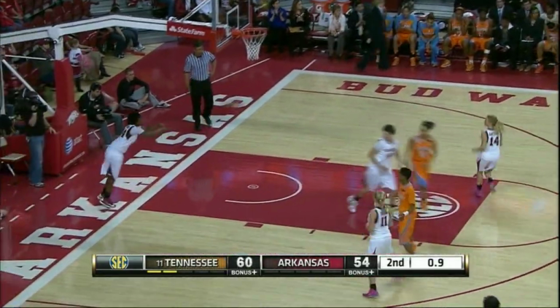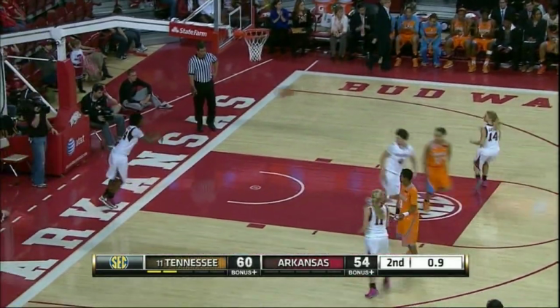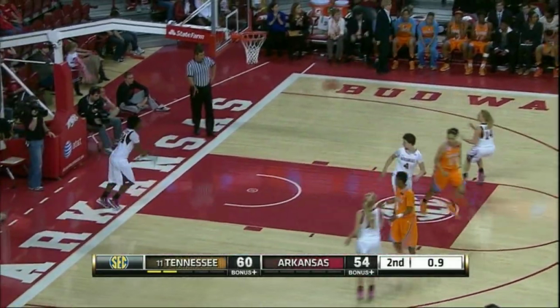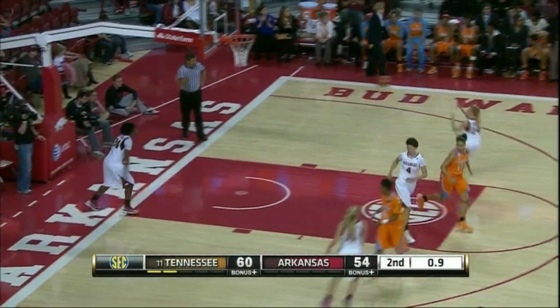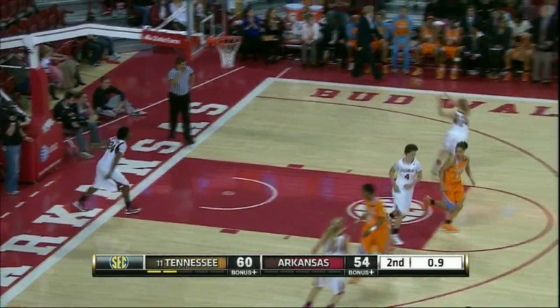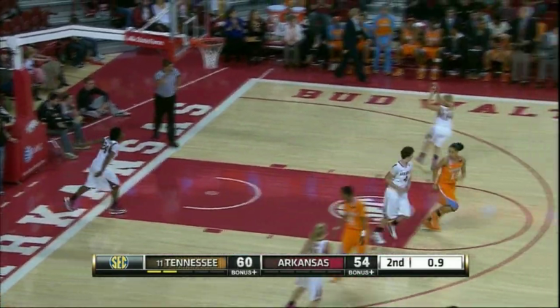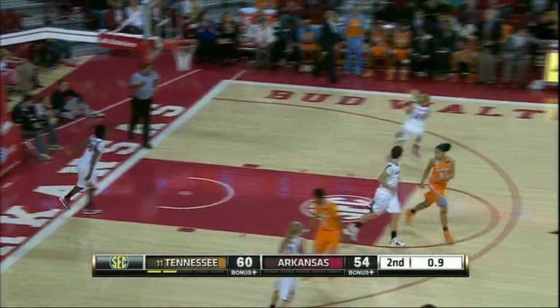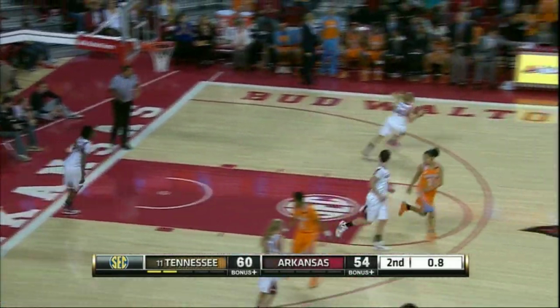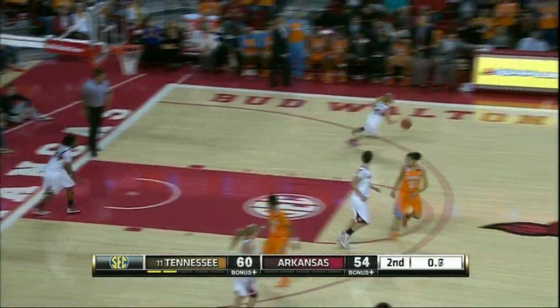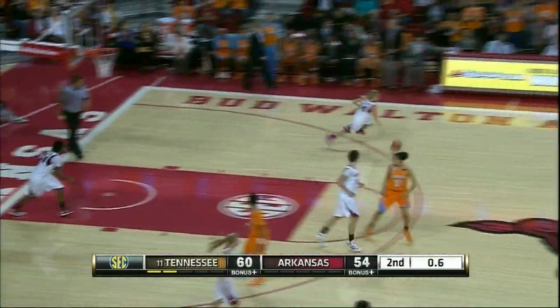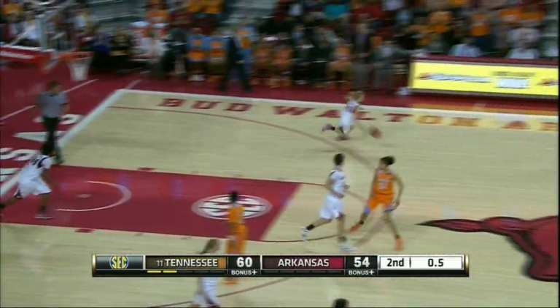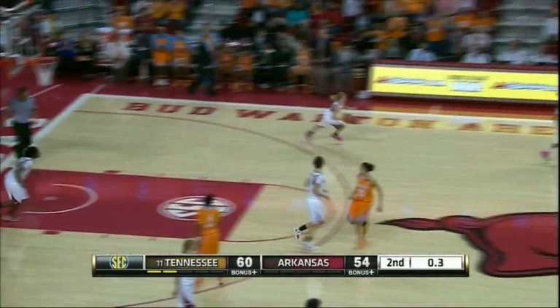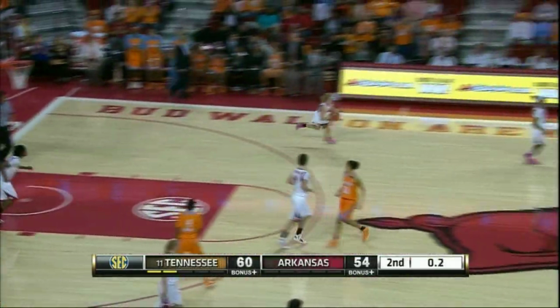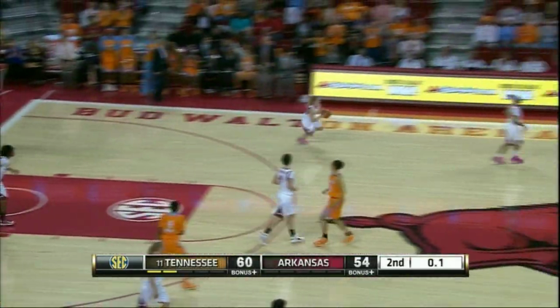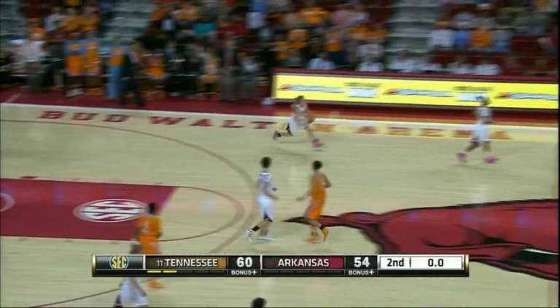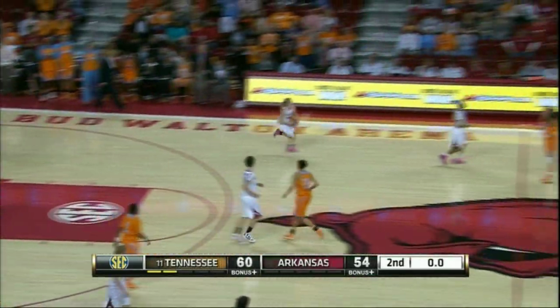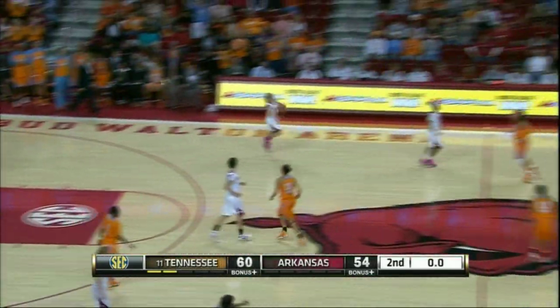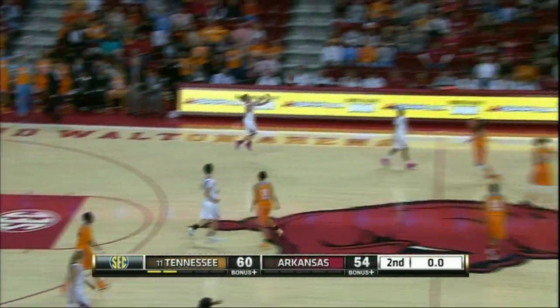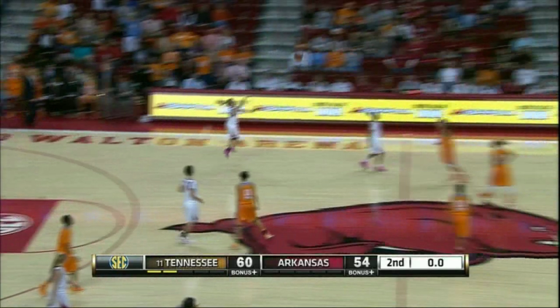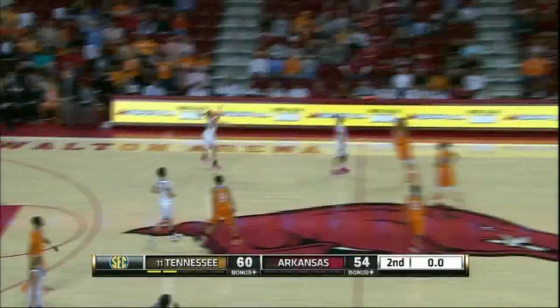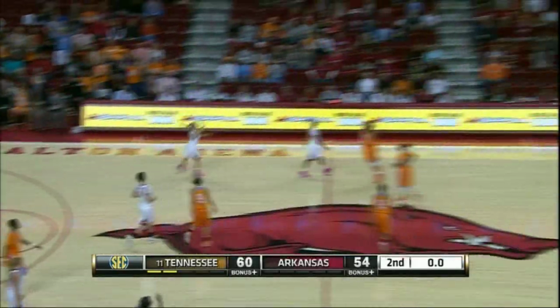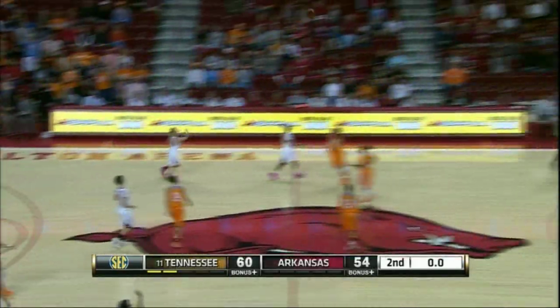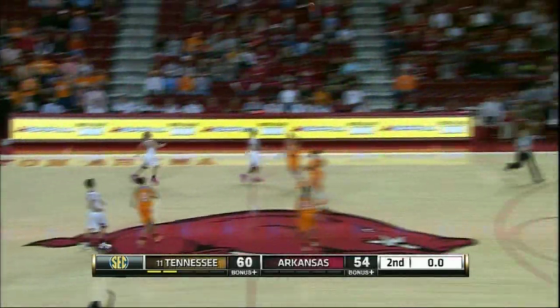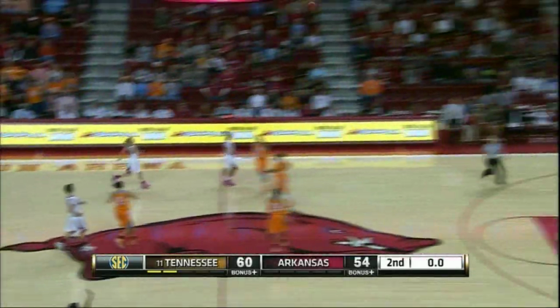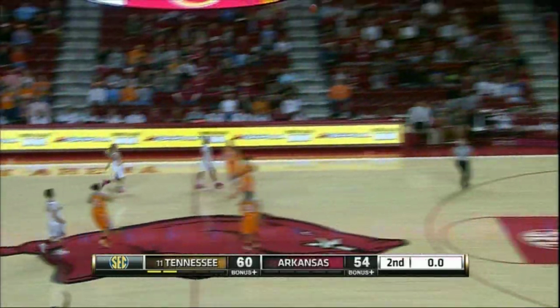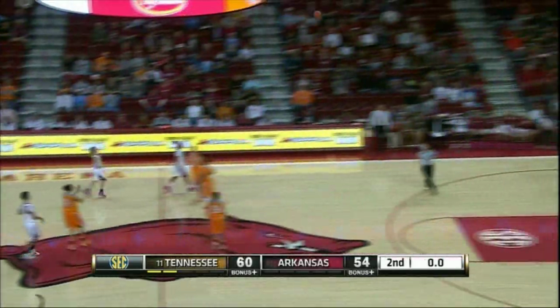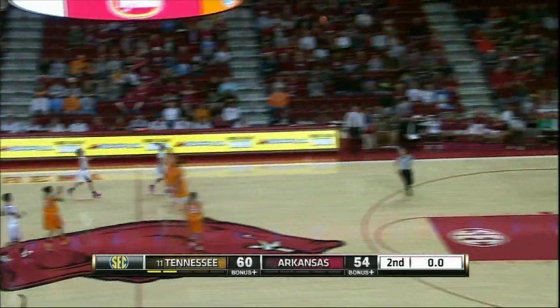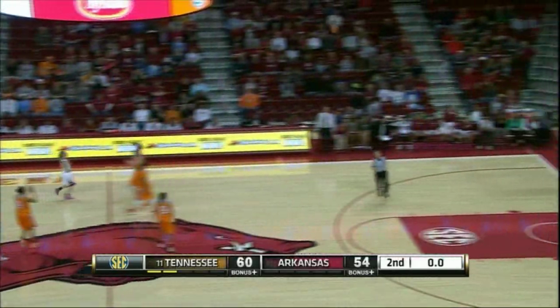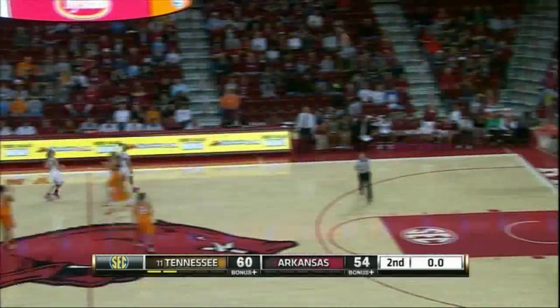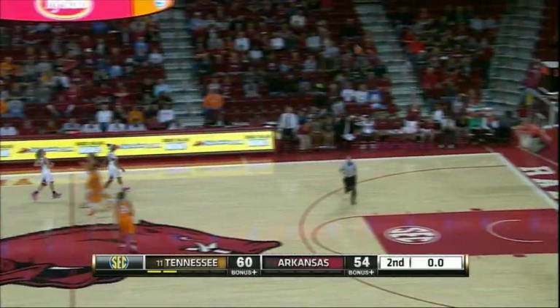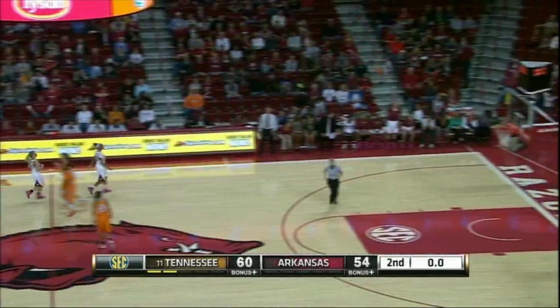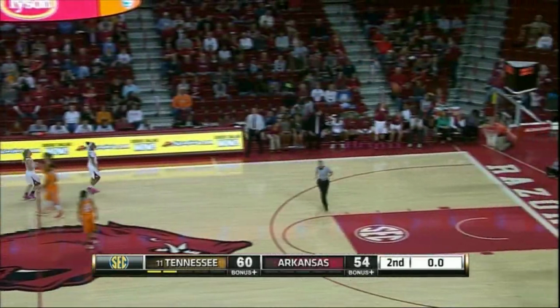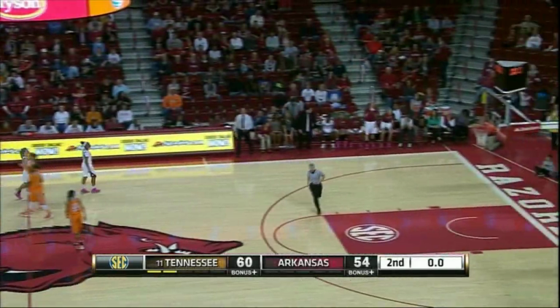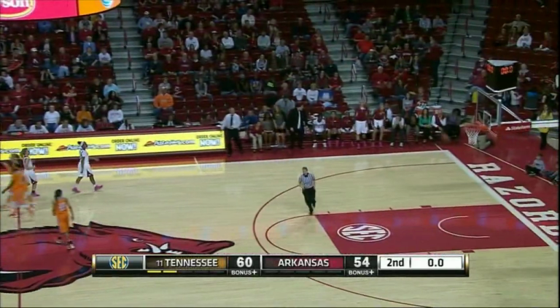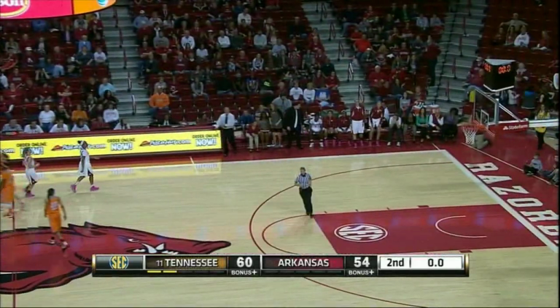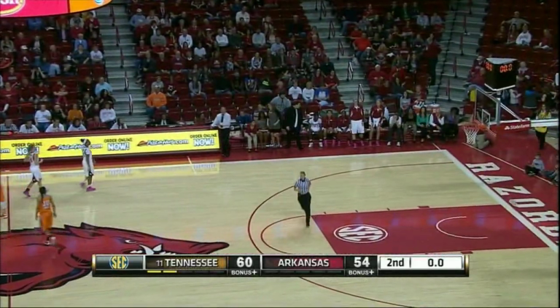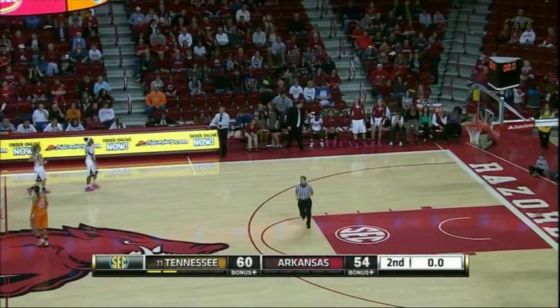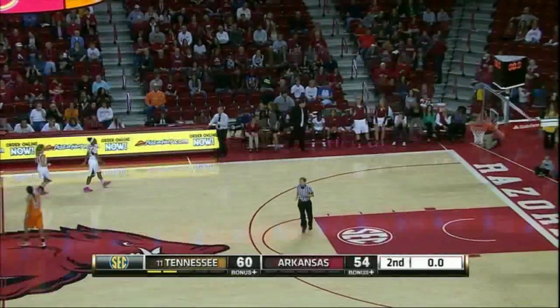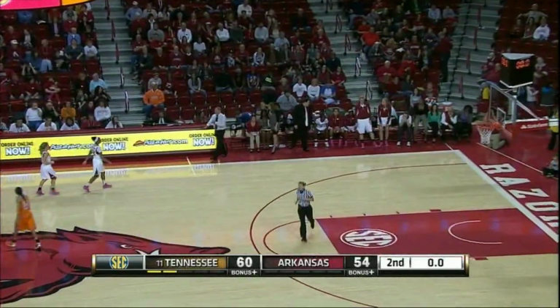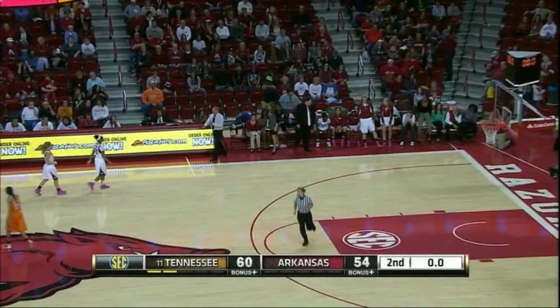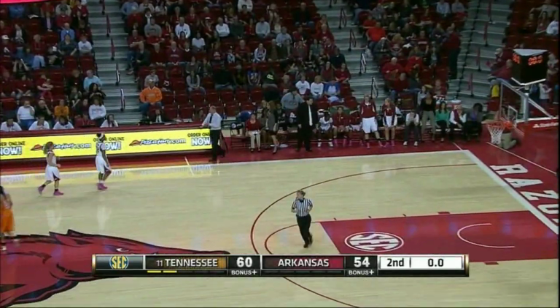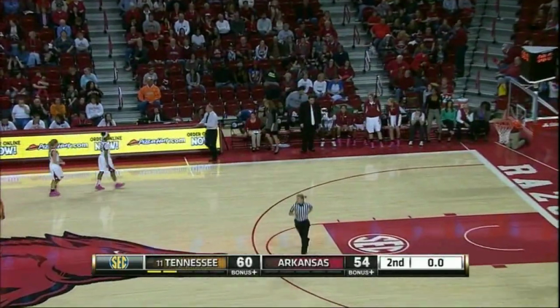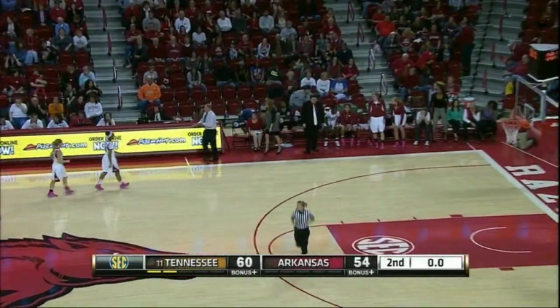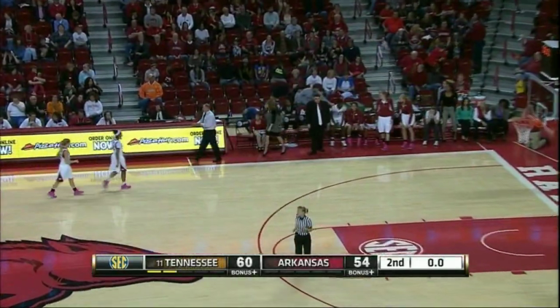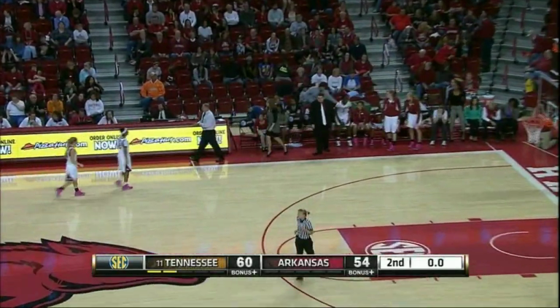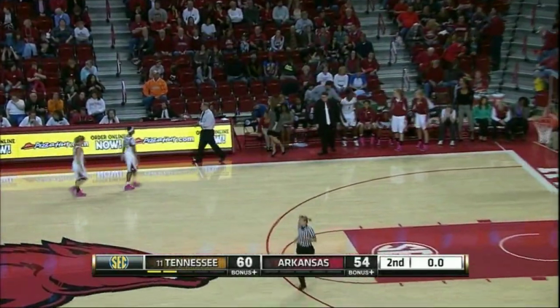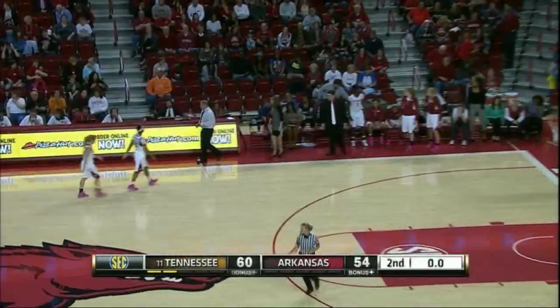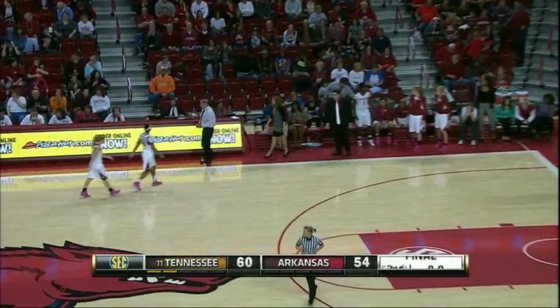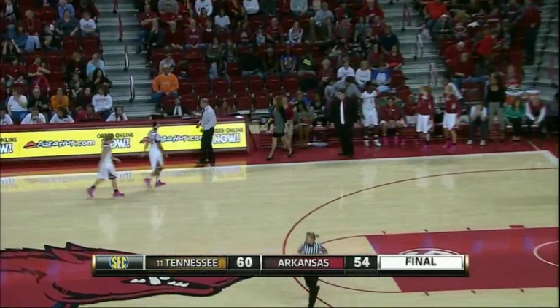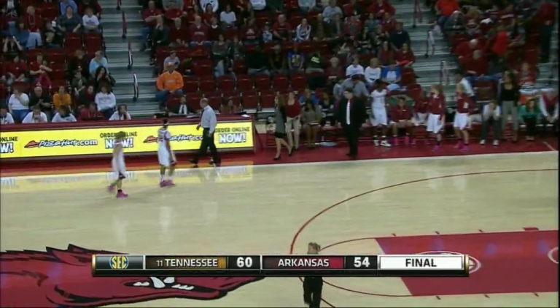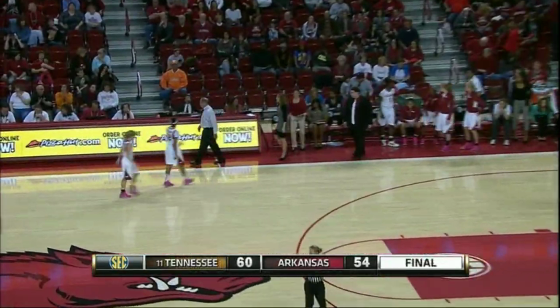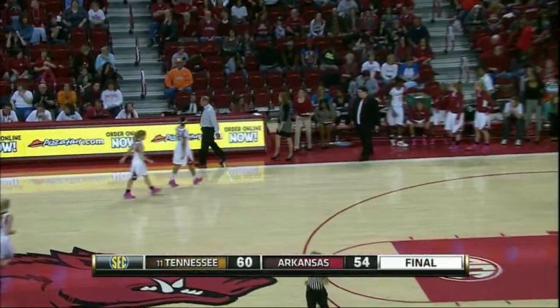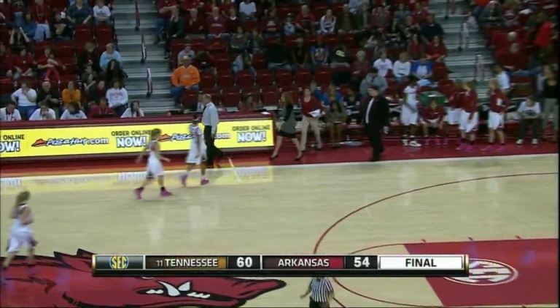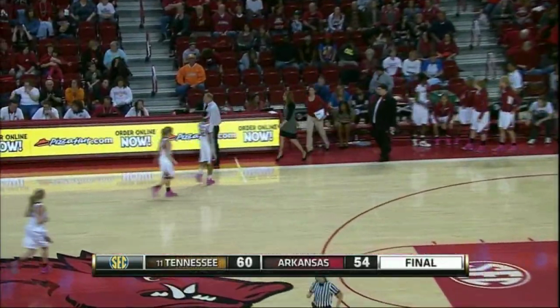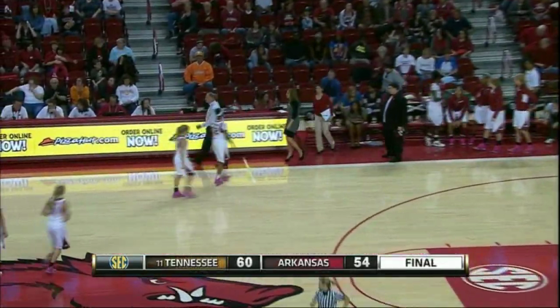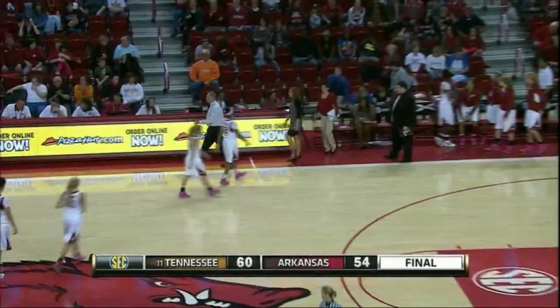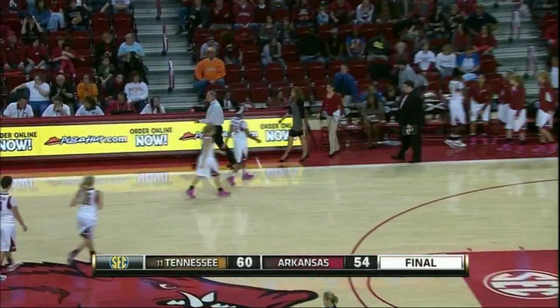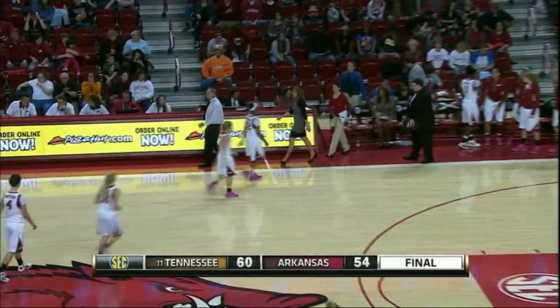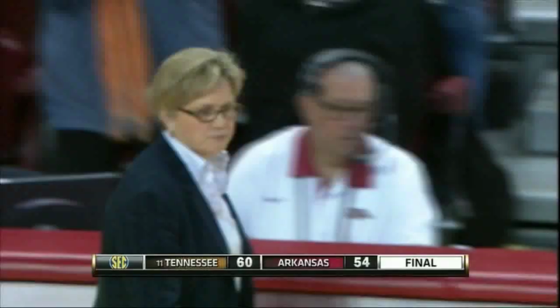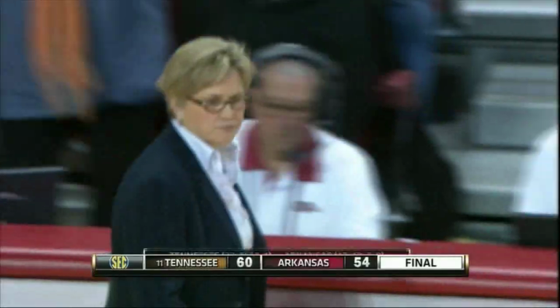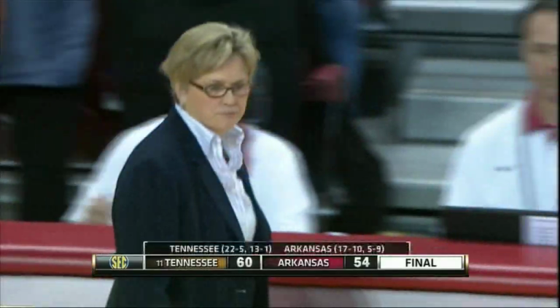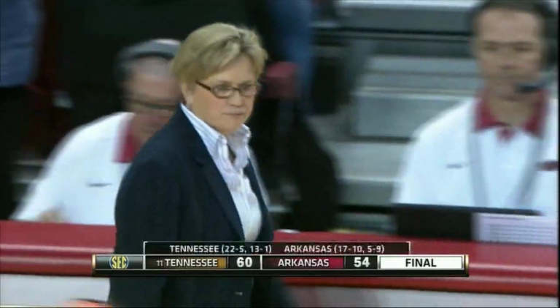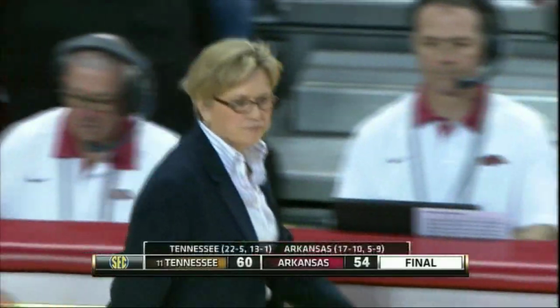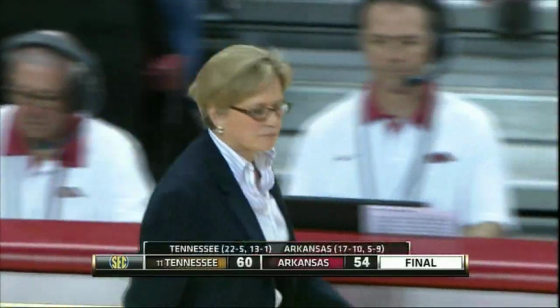Tennessee by six, Spaney has 14, there's the final horn. With your final score, Tennessee 60, Arkansas 54.